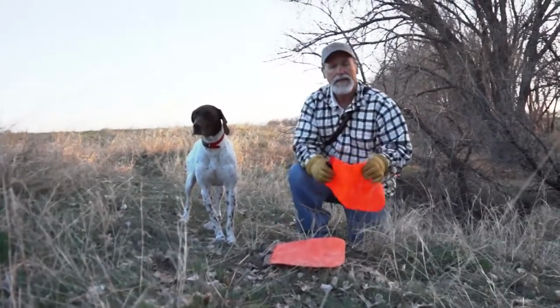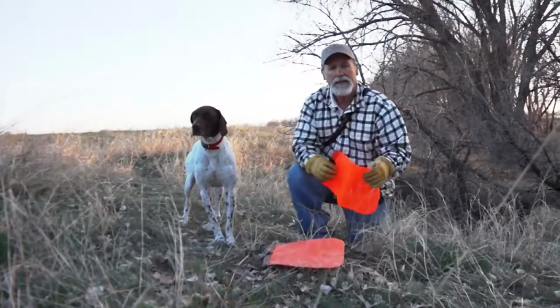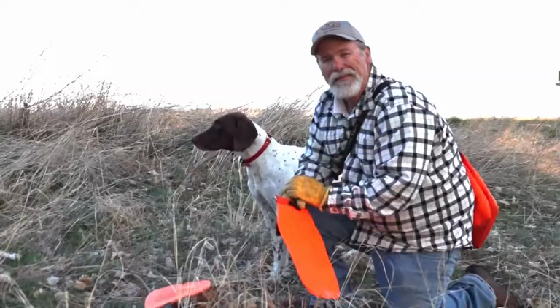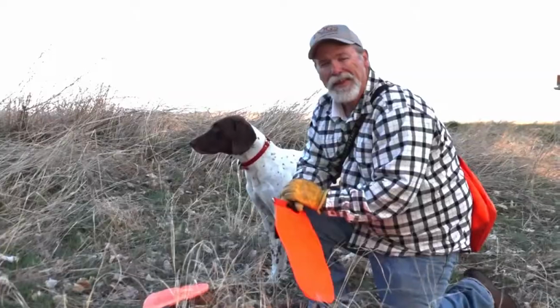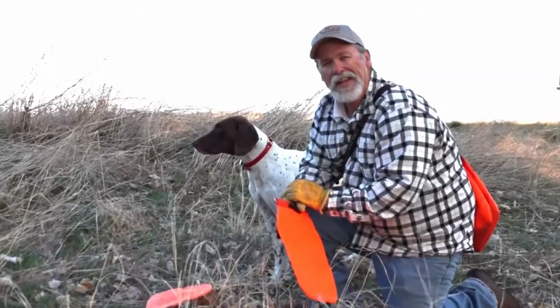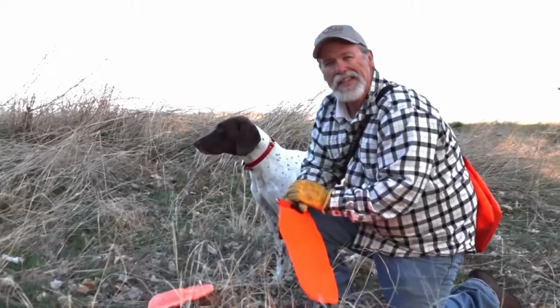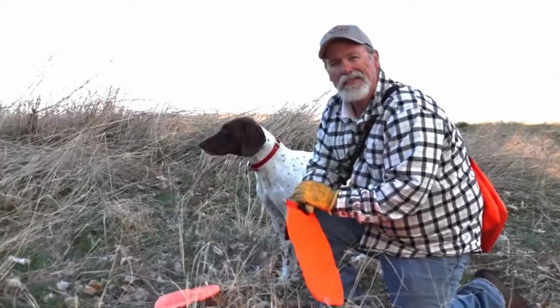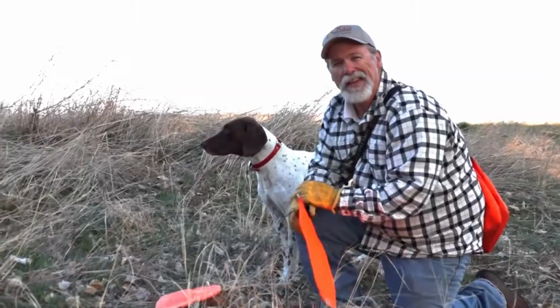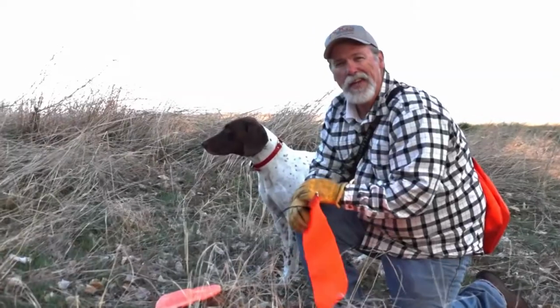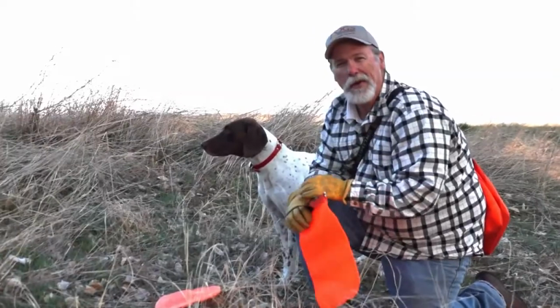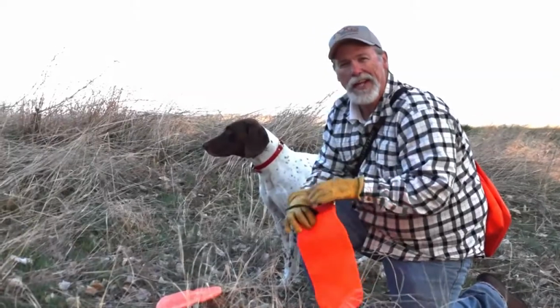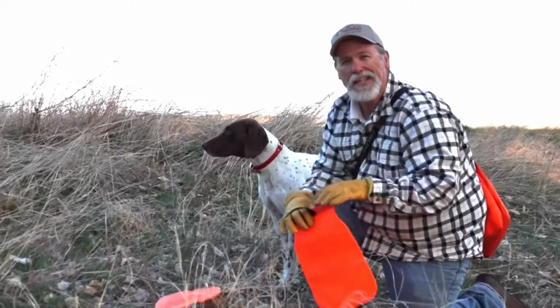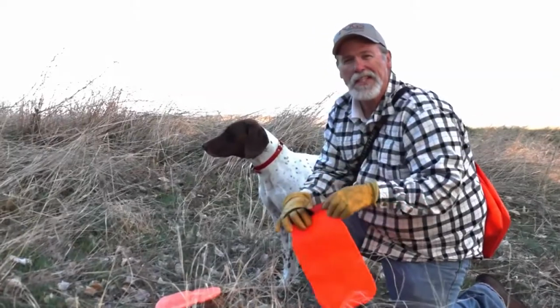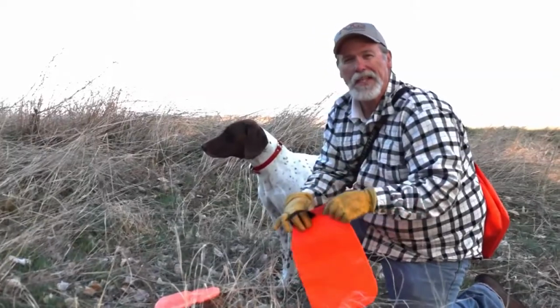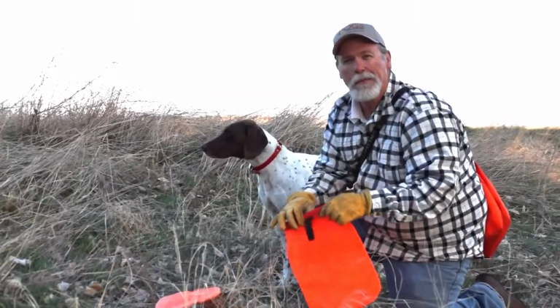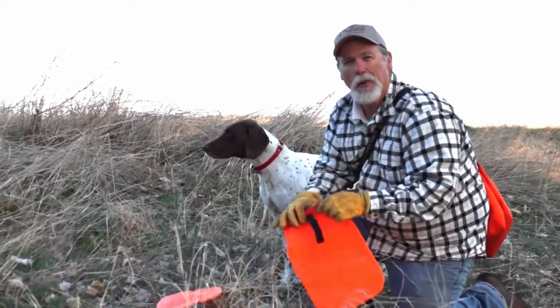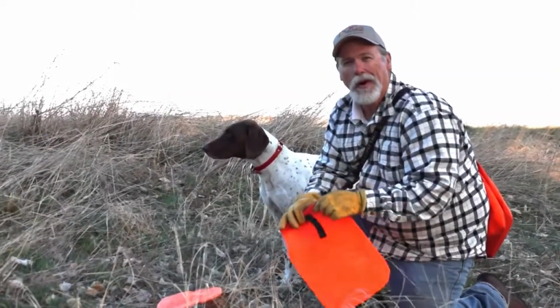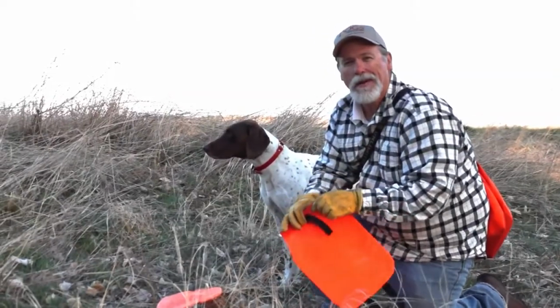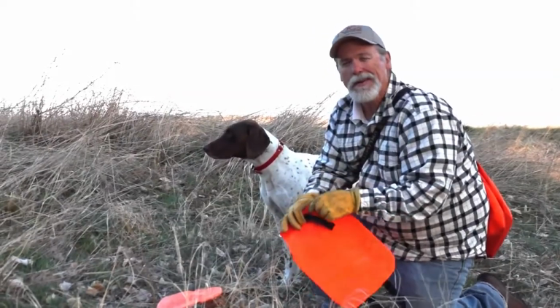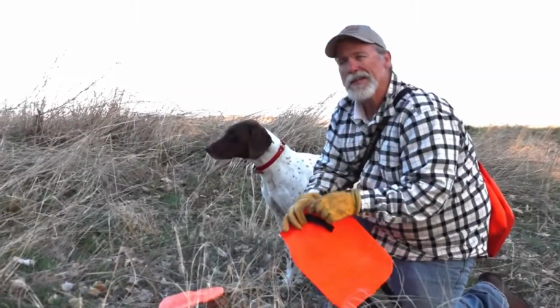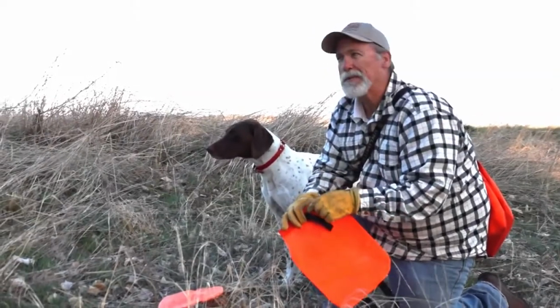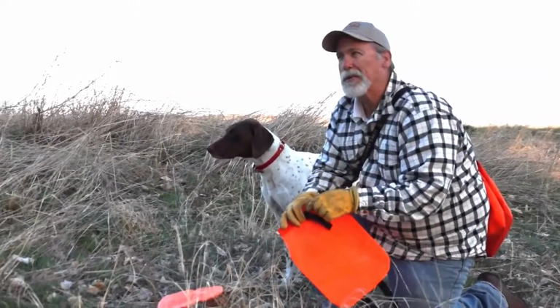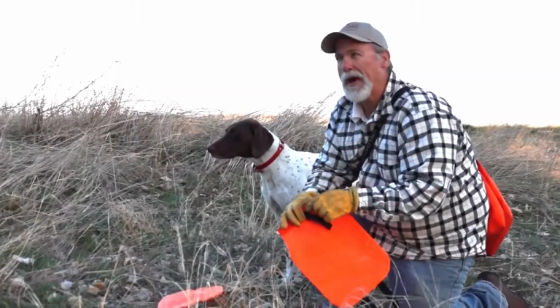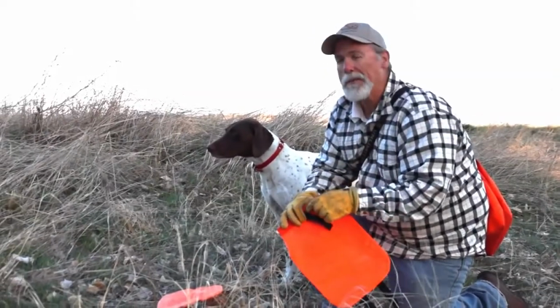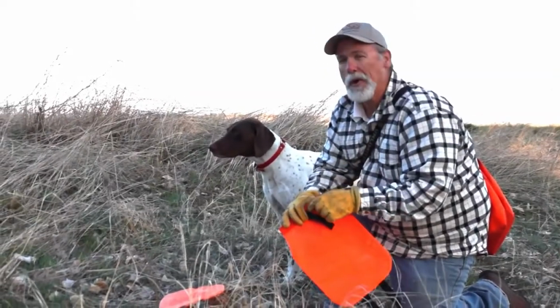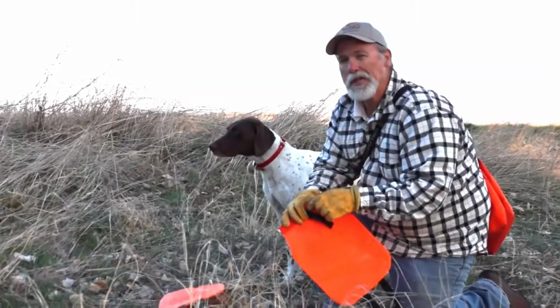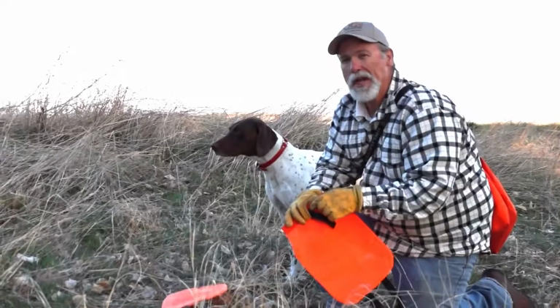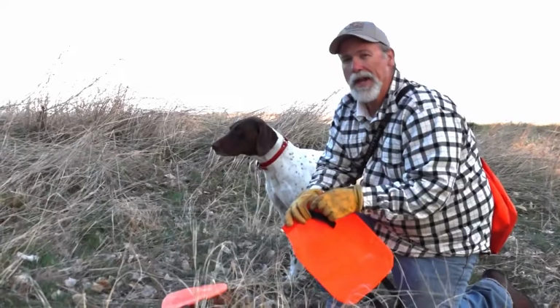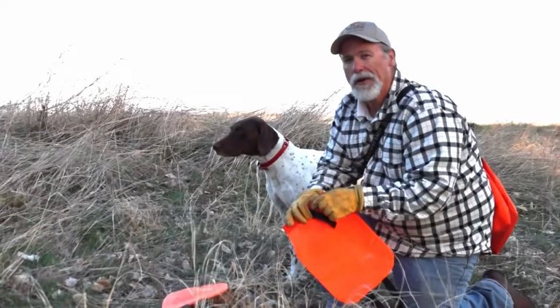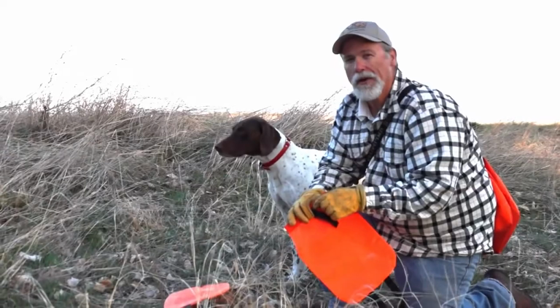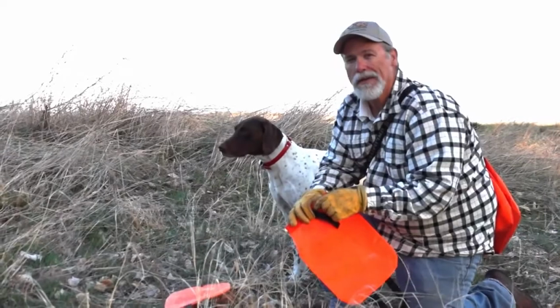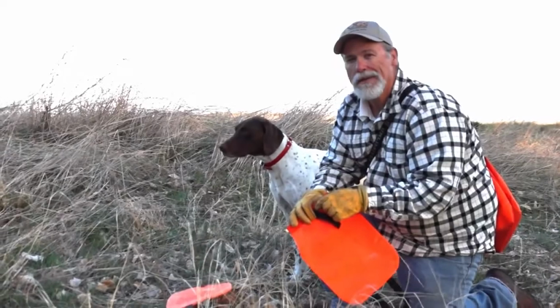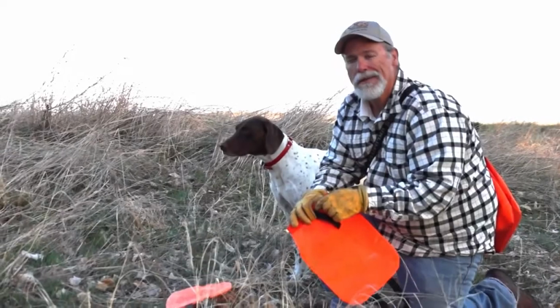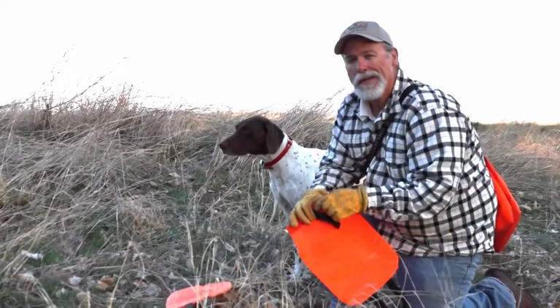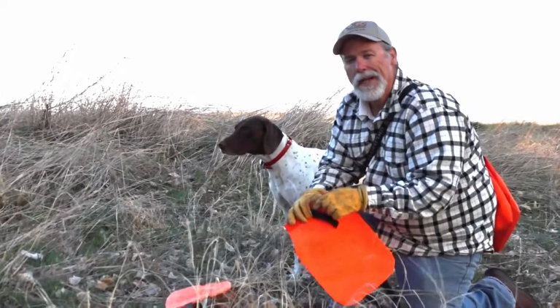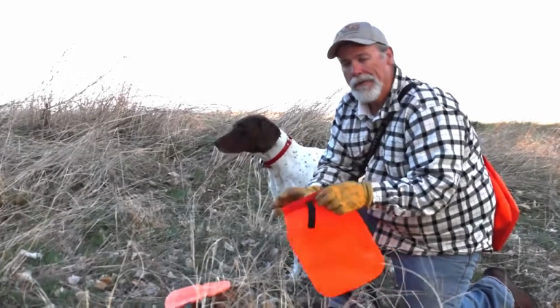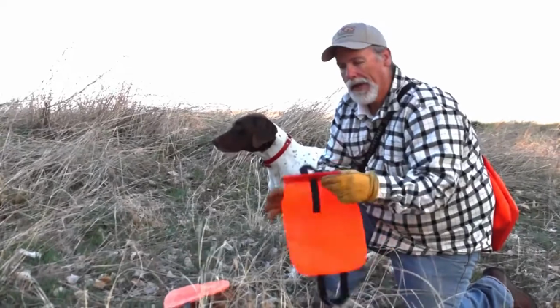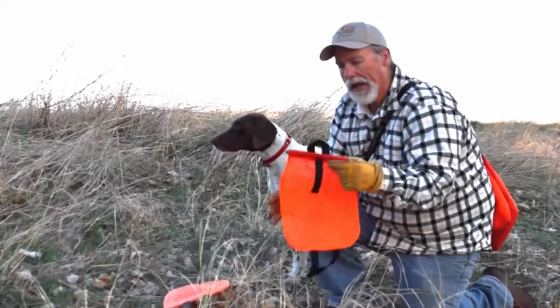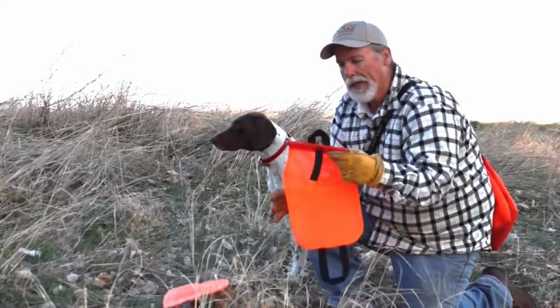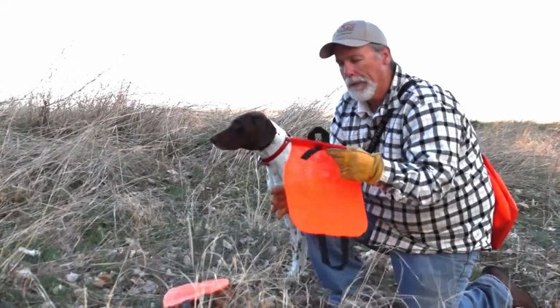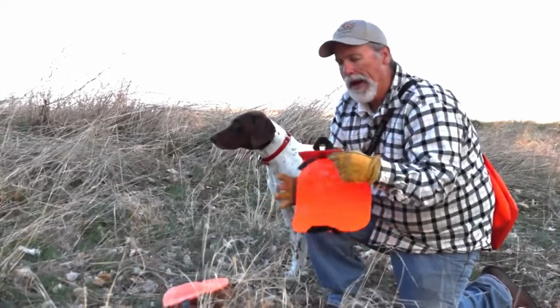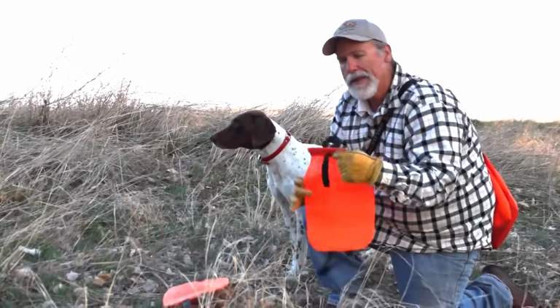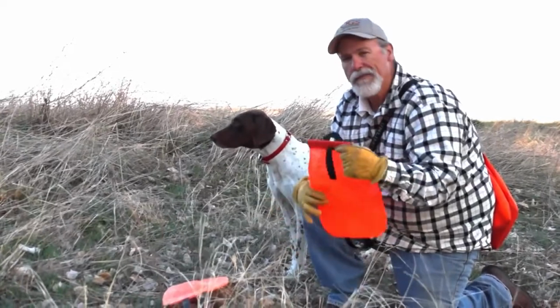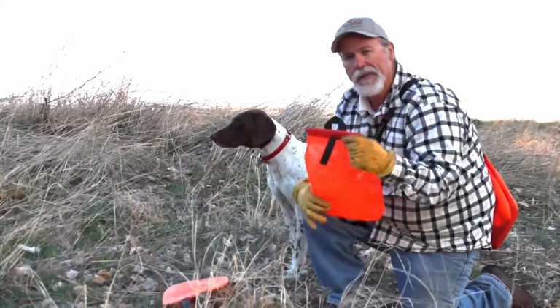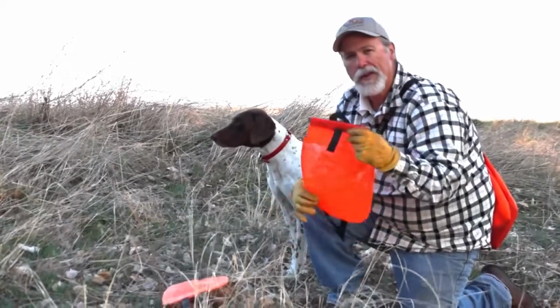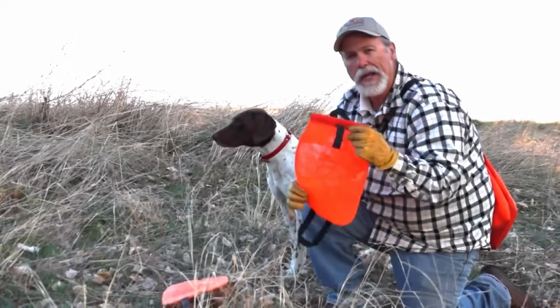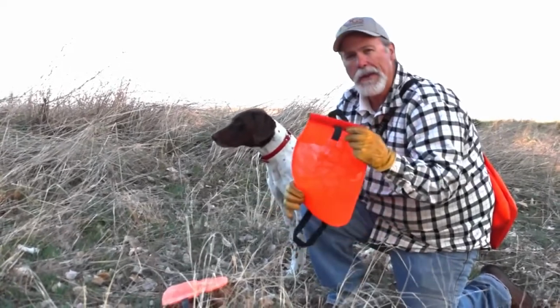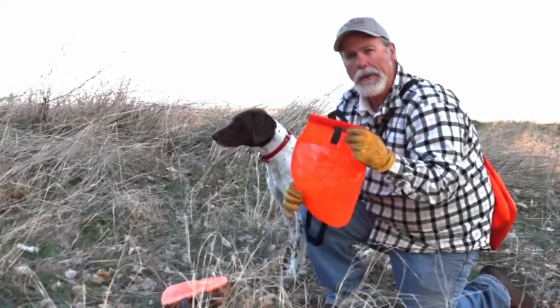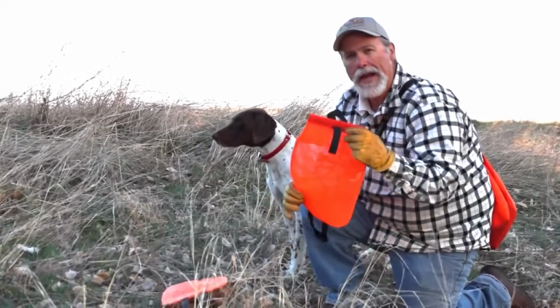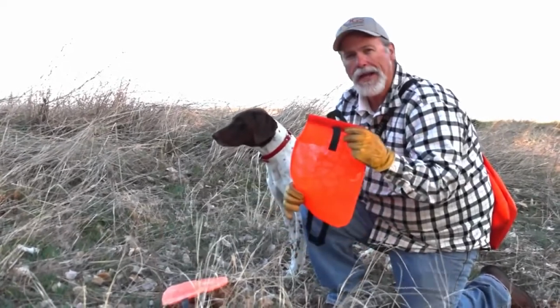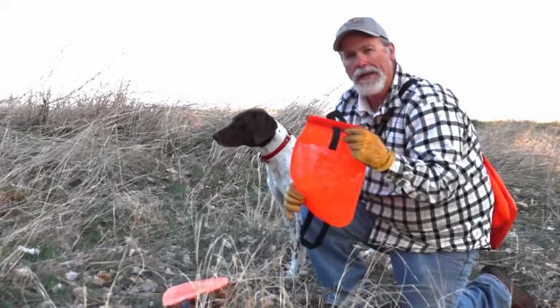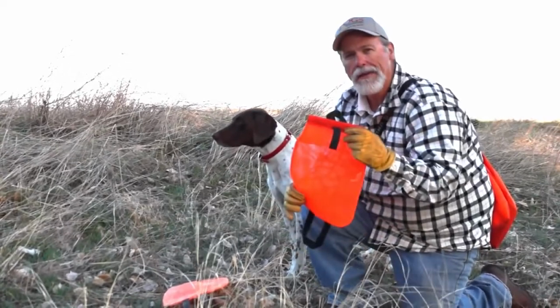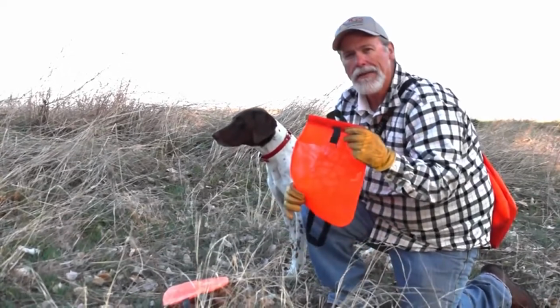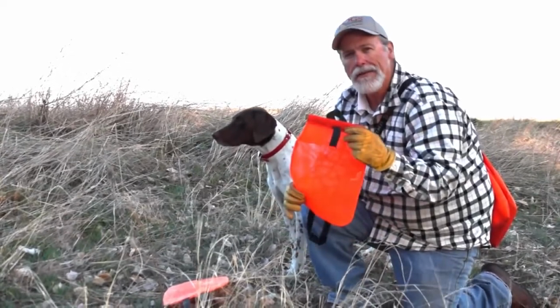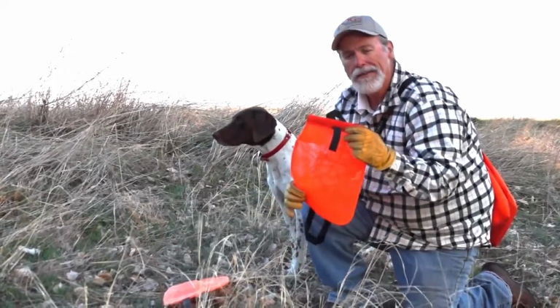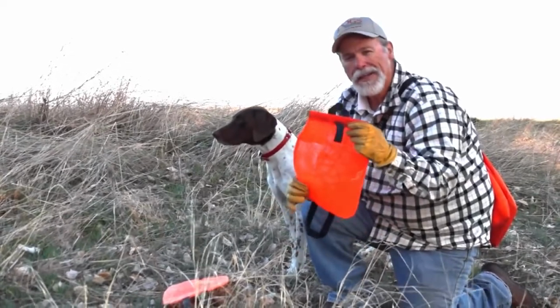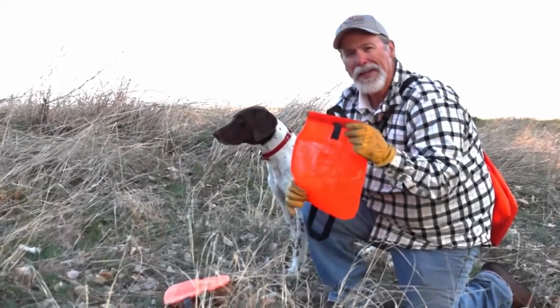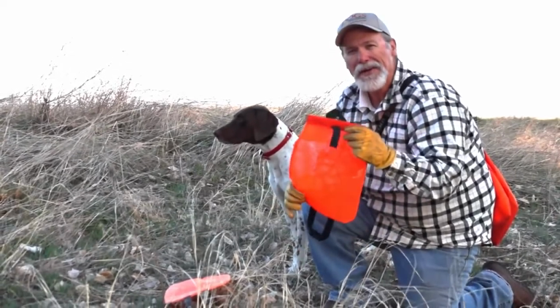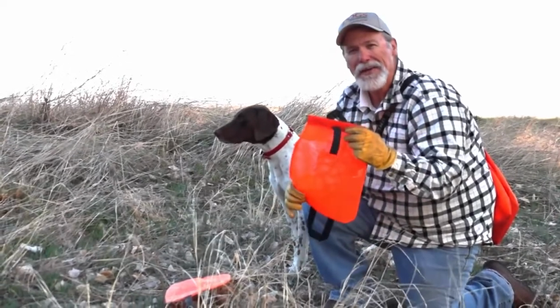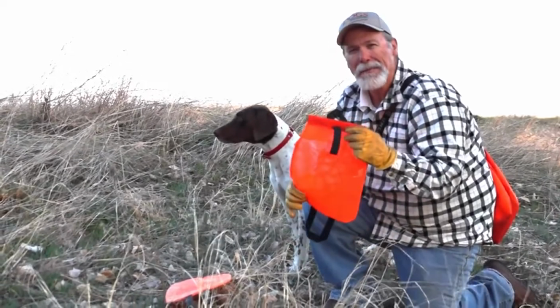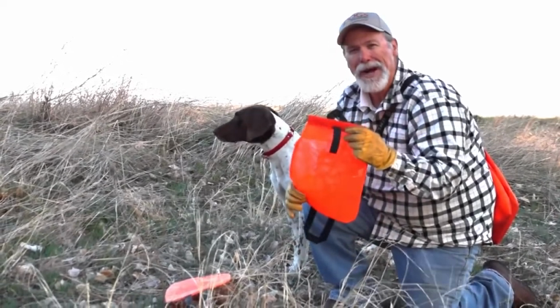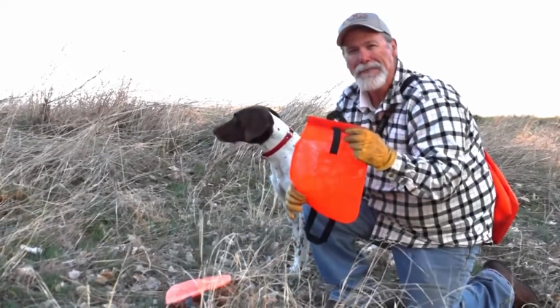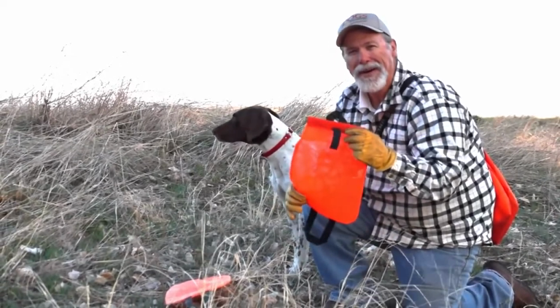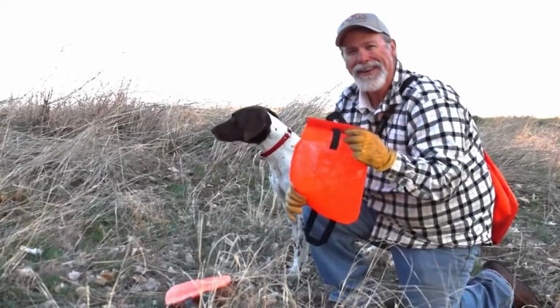If you like this video and would like to see more, subscribe to our channel. If you'd like to buy the Field King Bagot, click on the buy button.